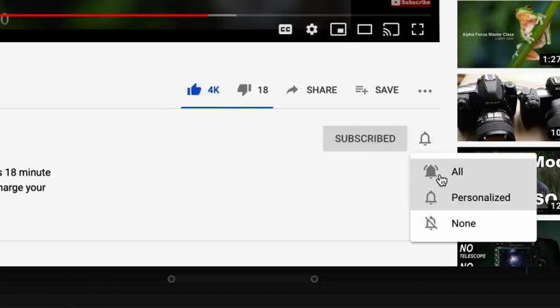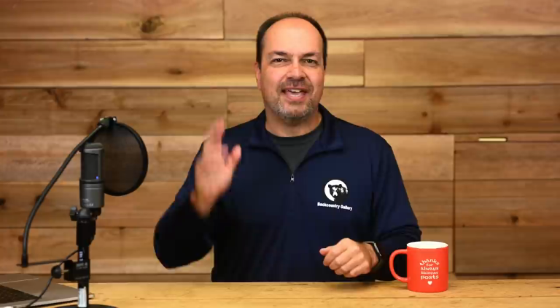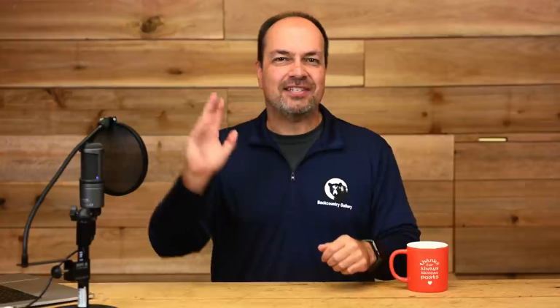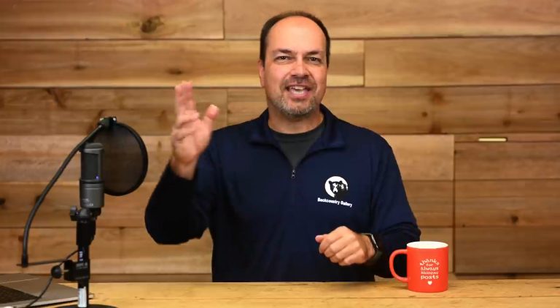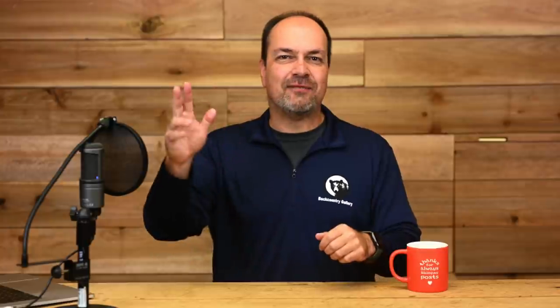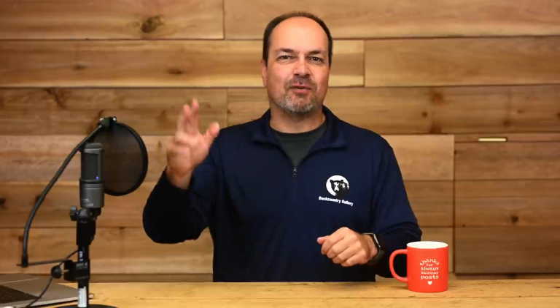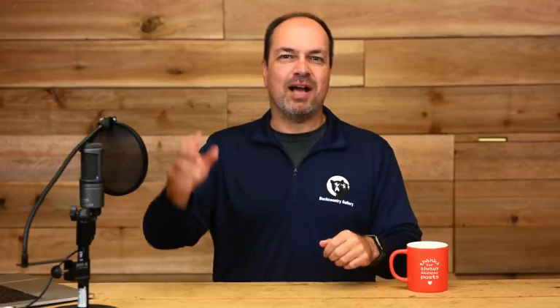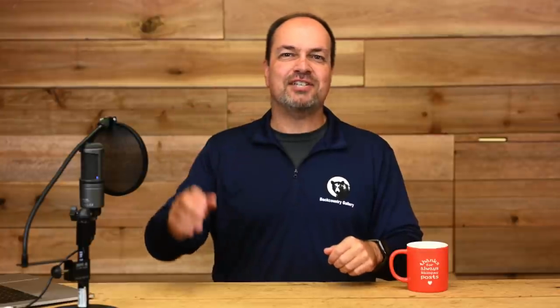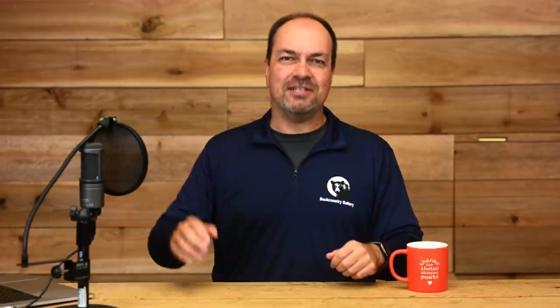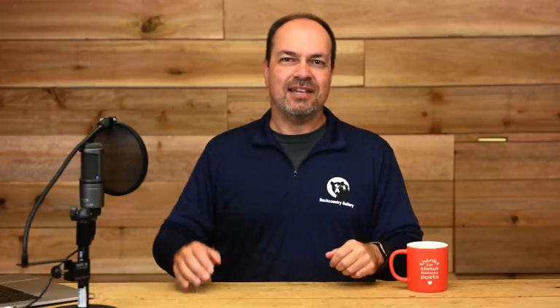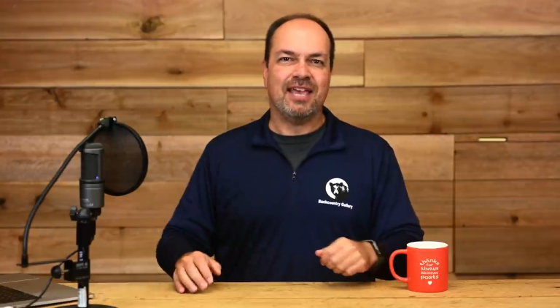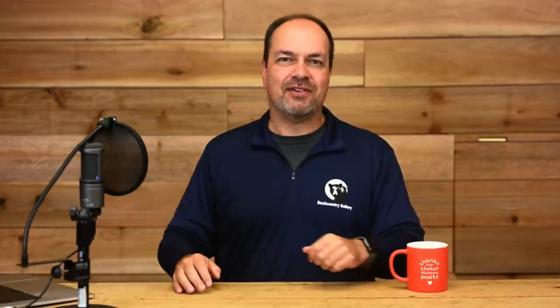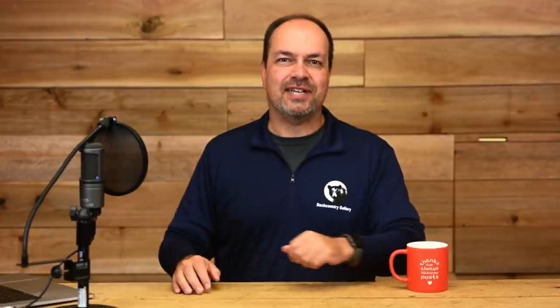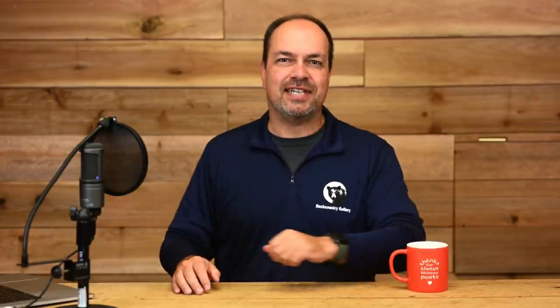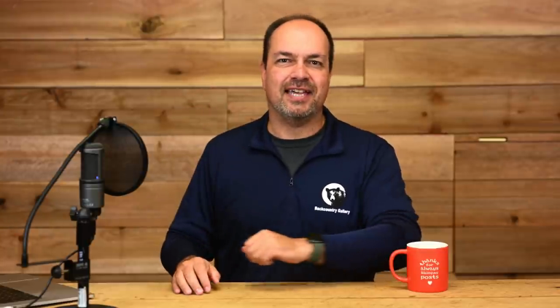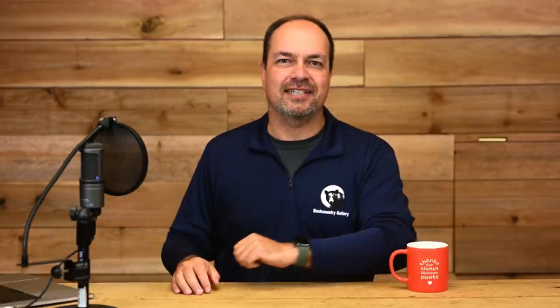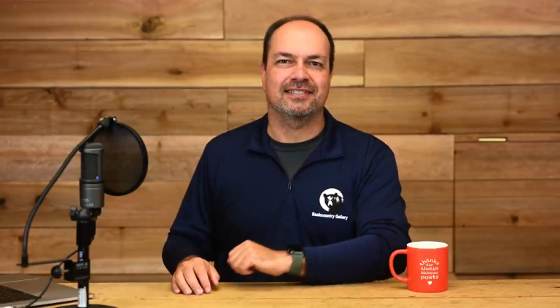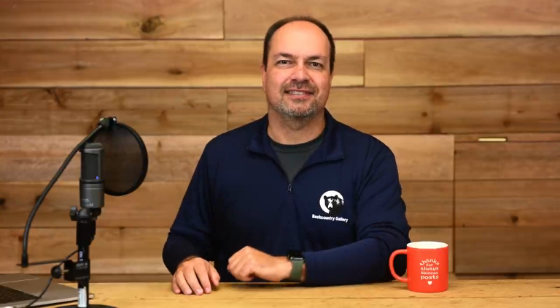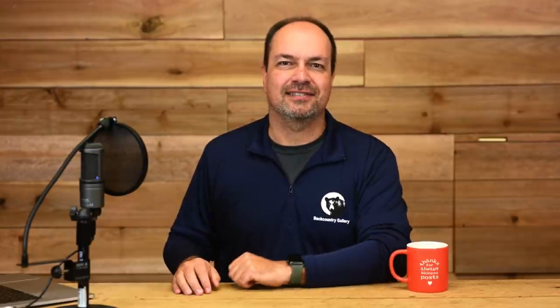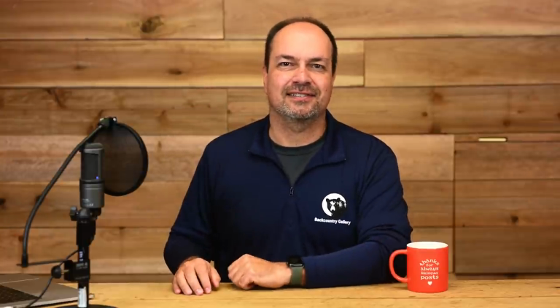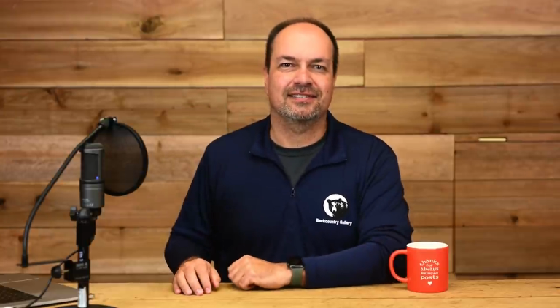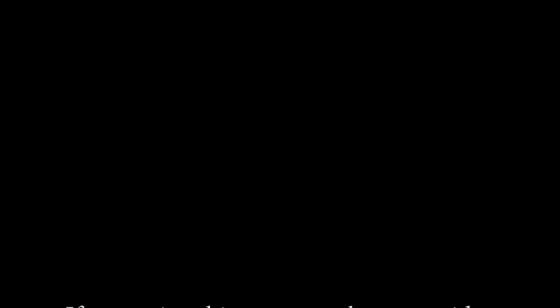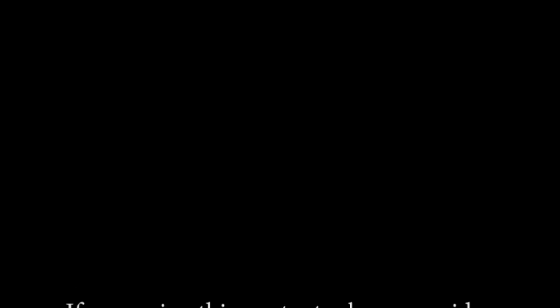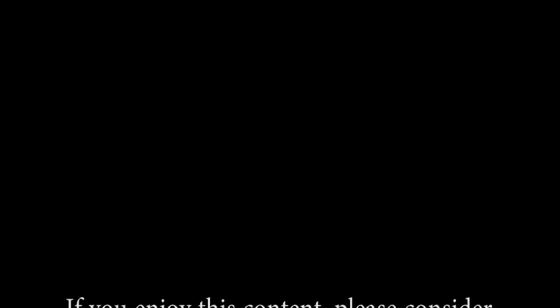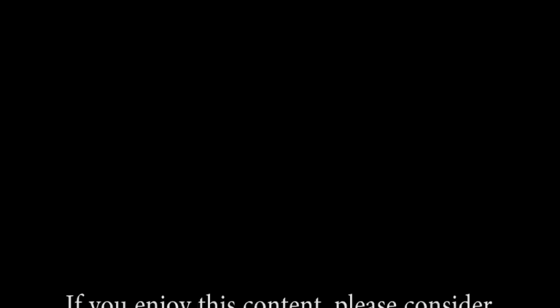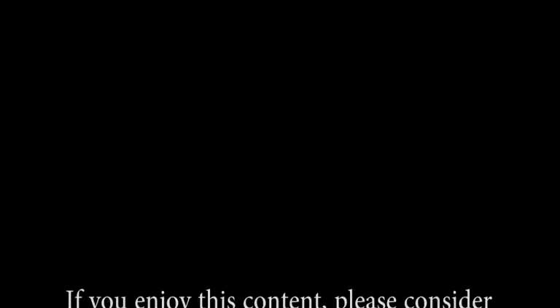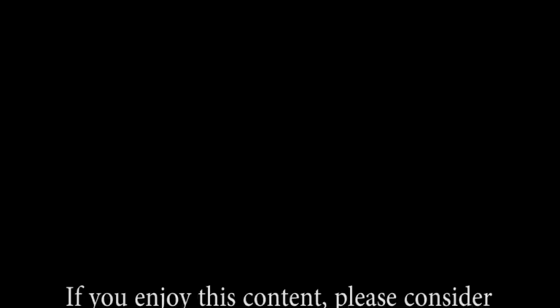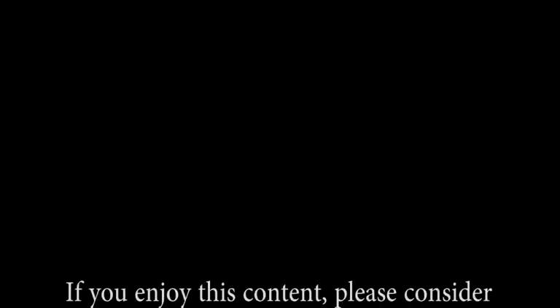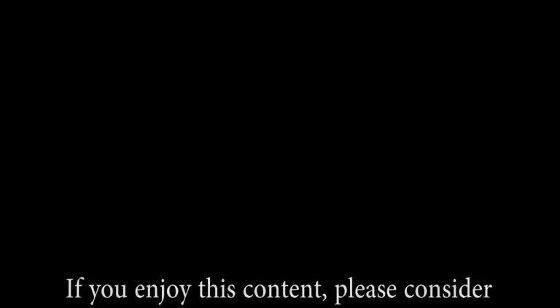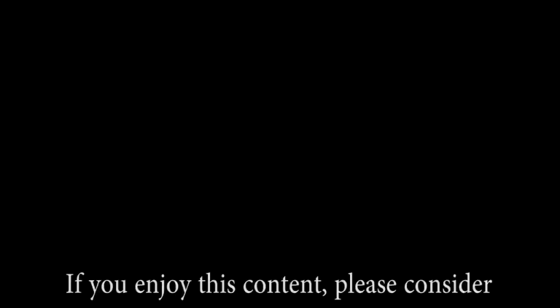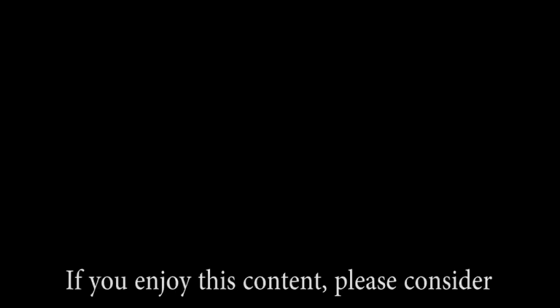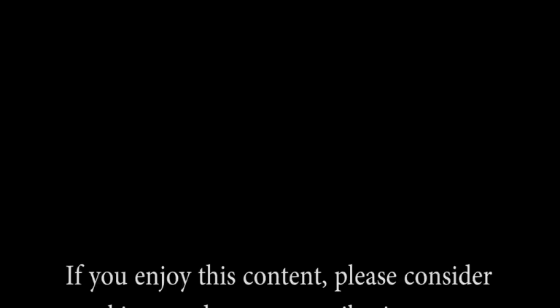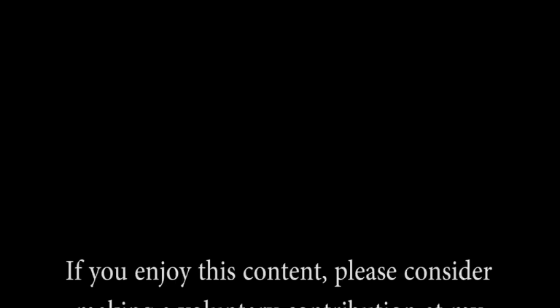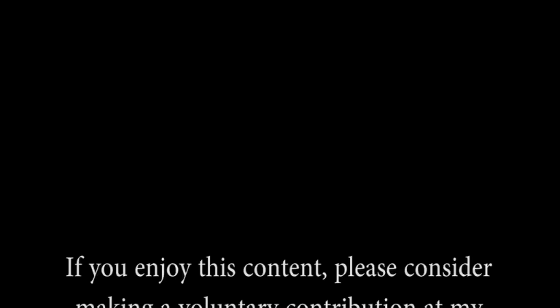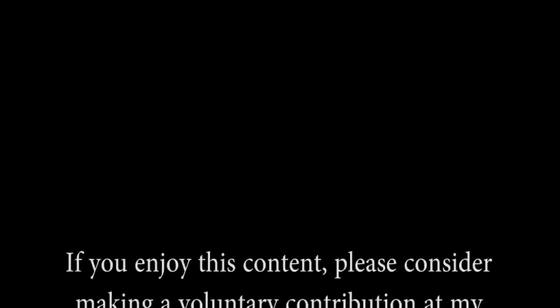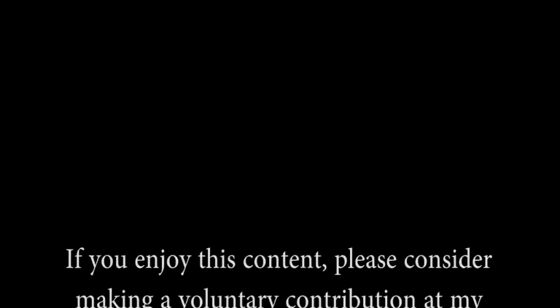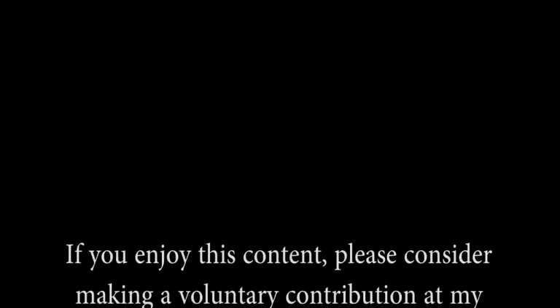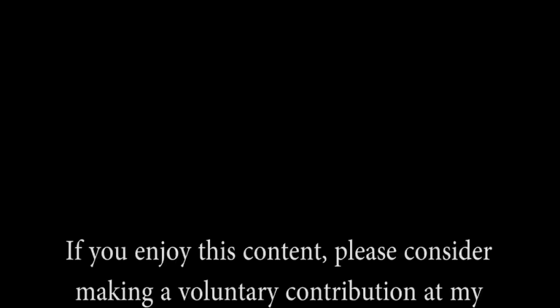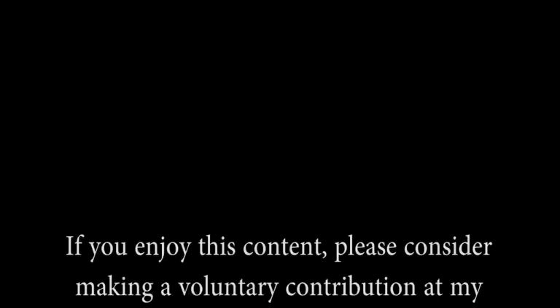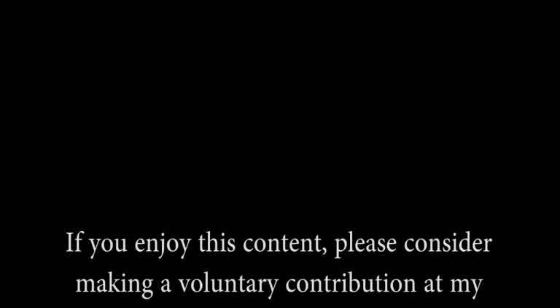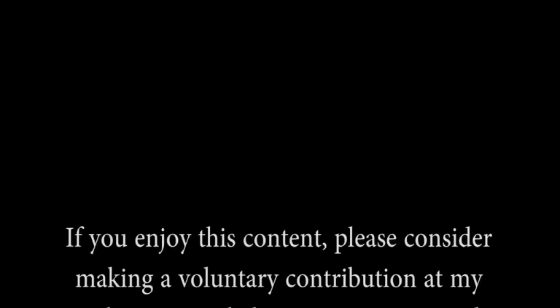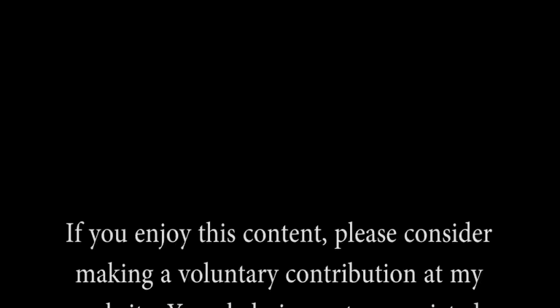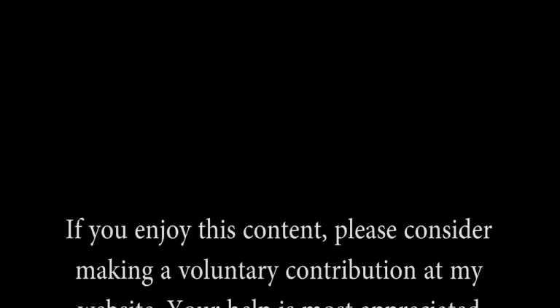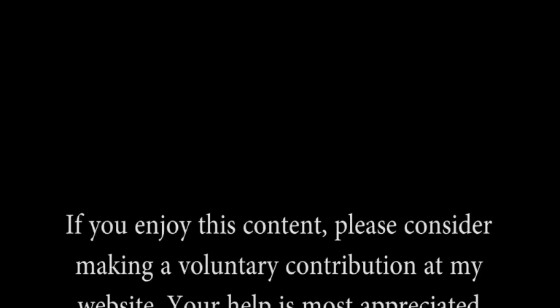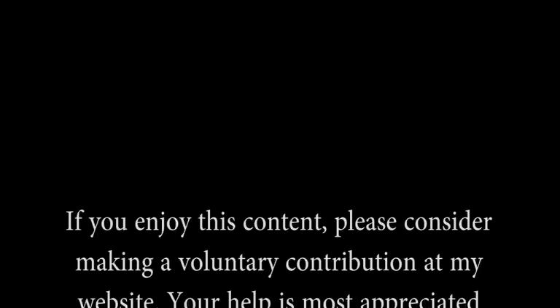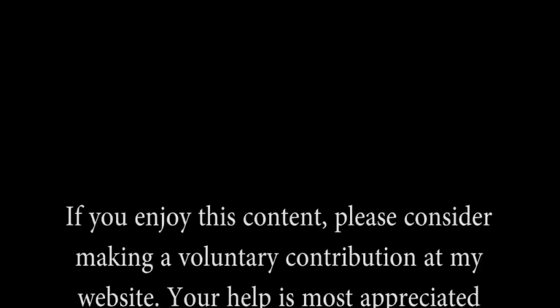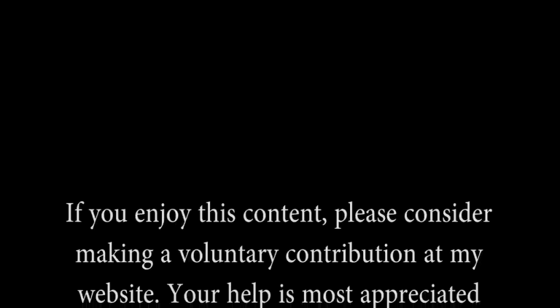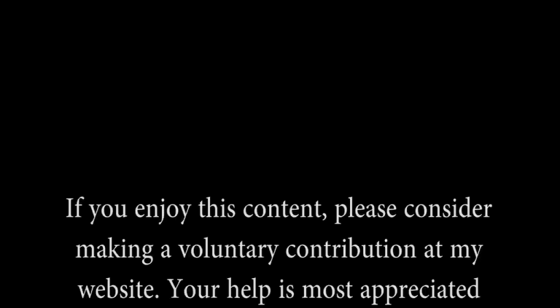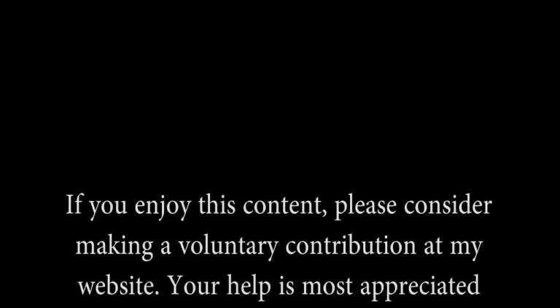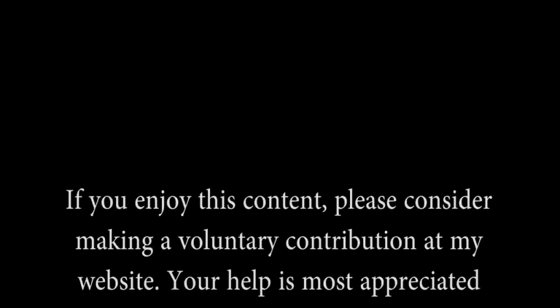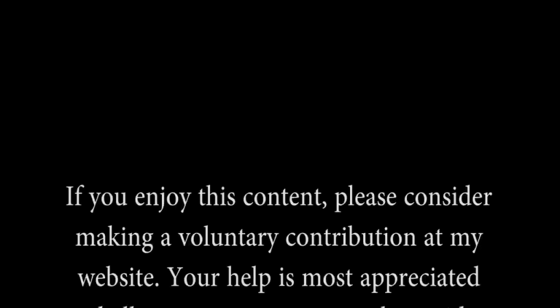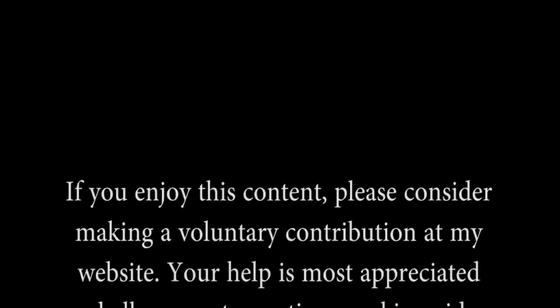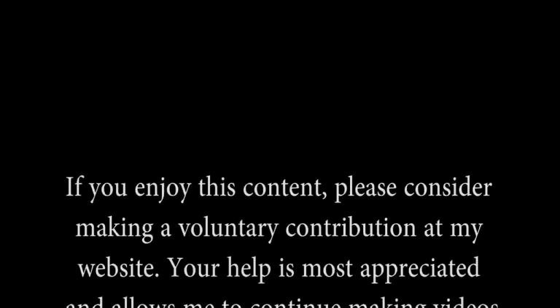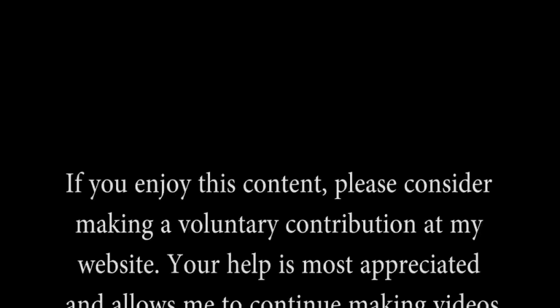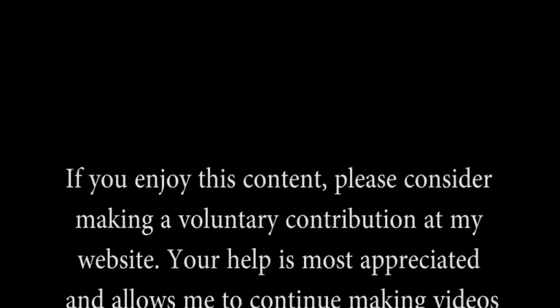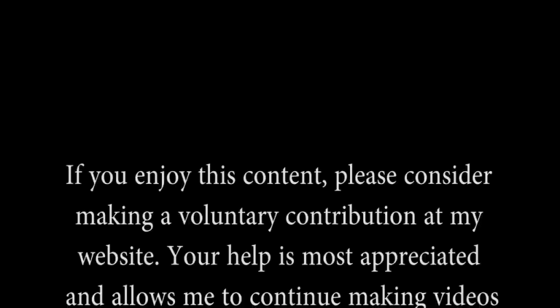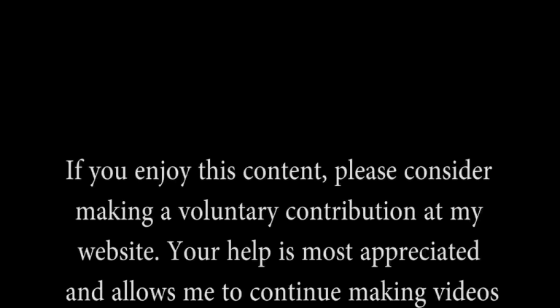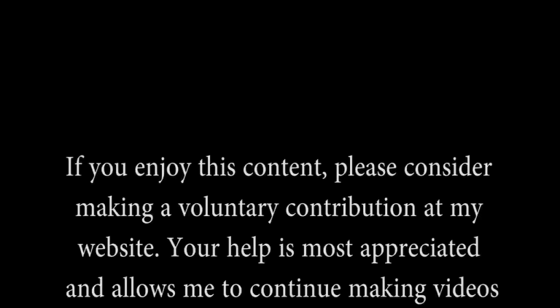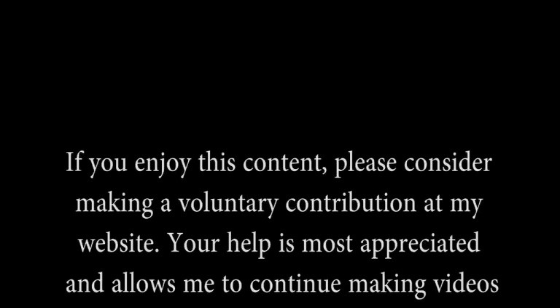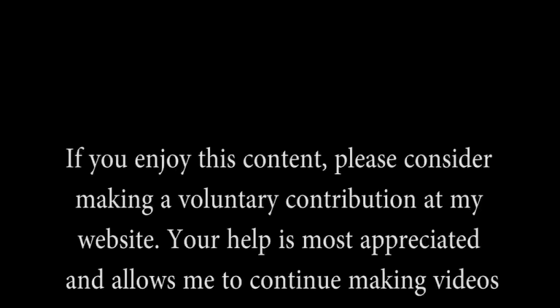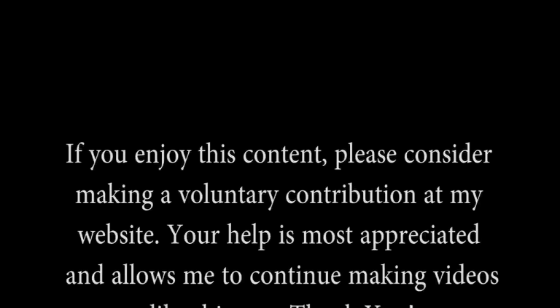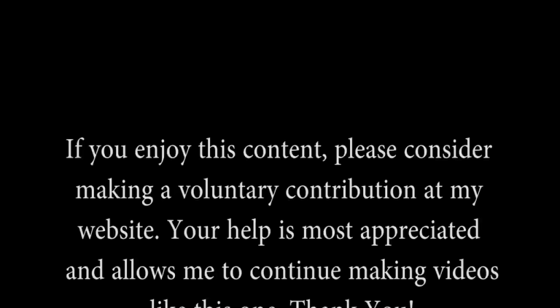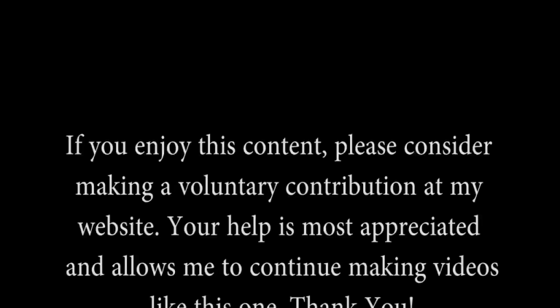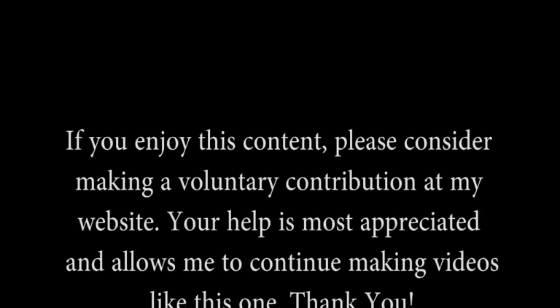Thanks again for watching. Have a great day.